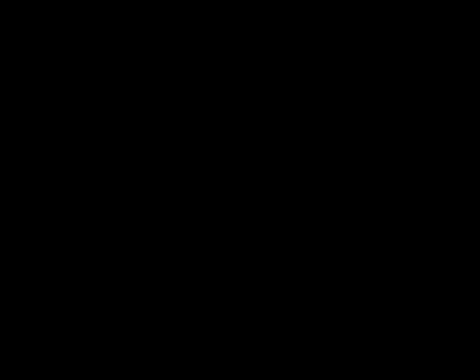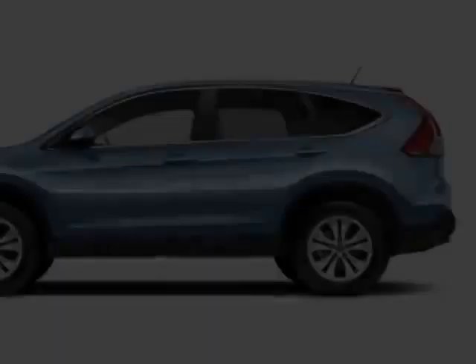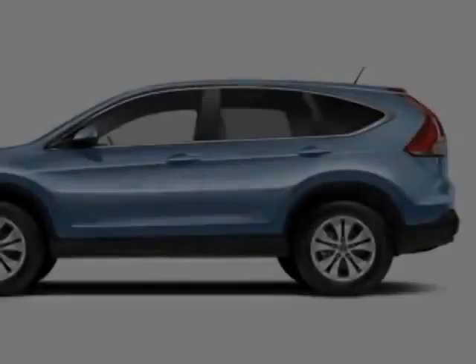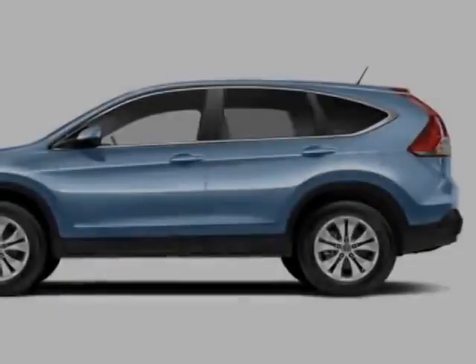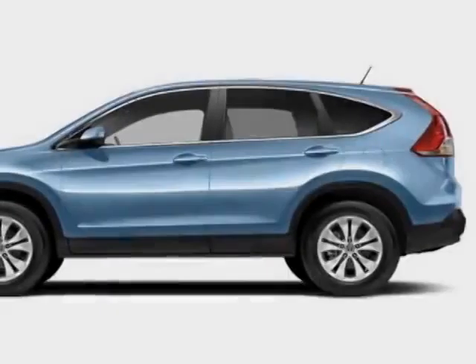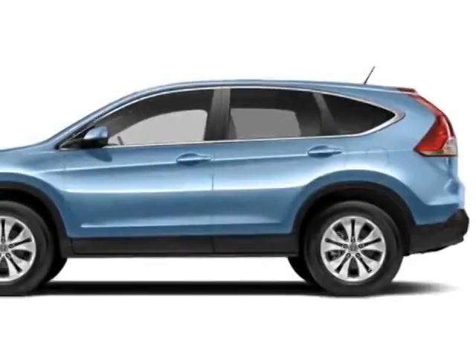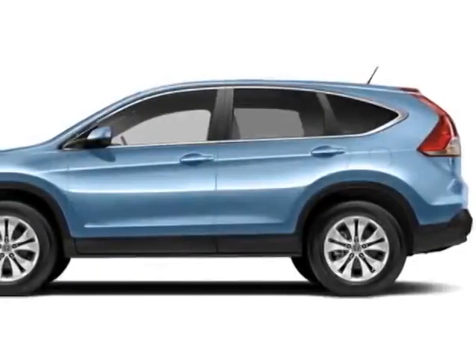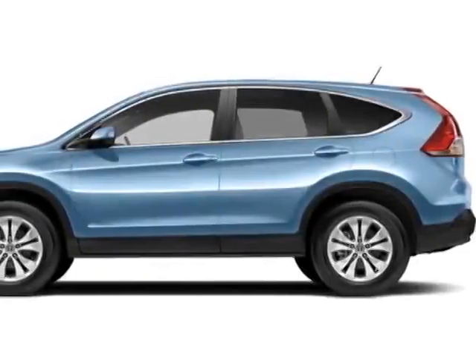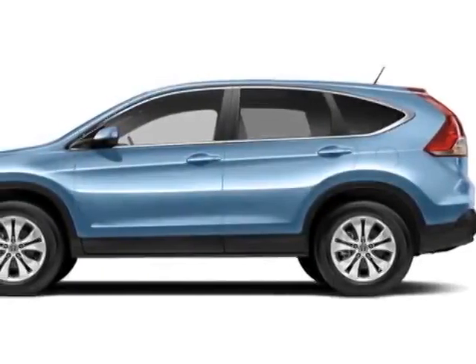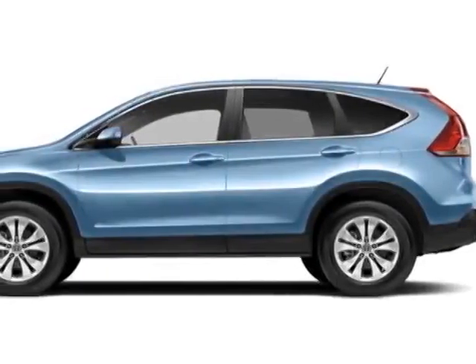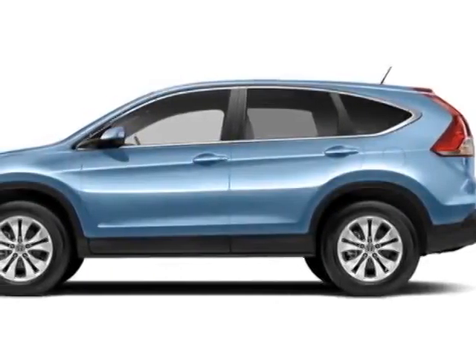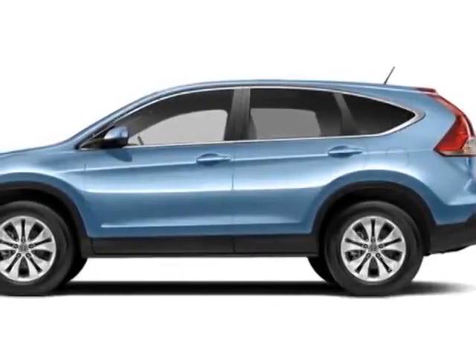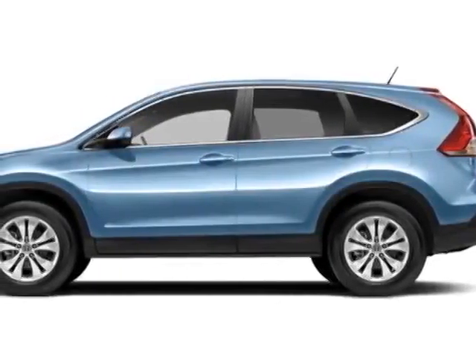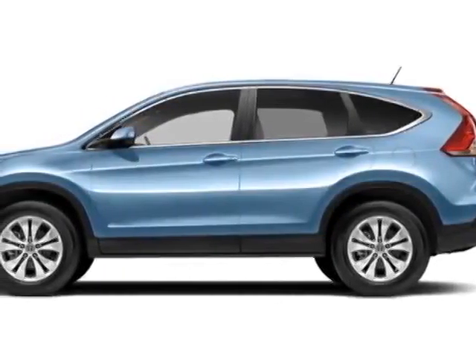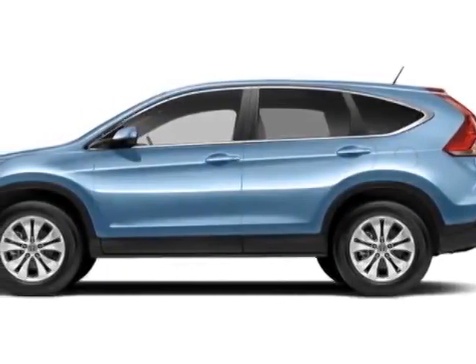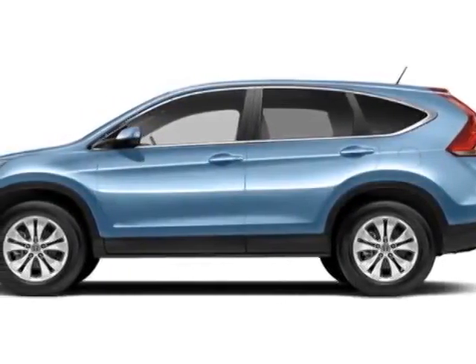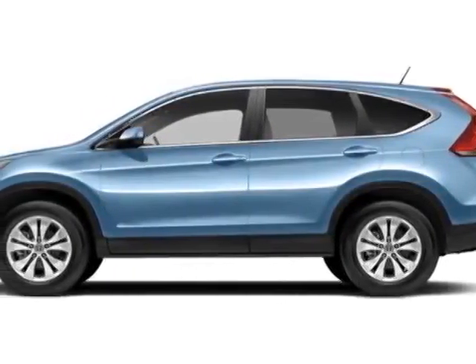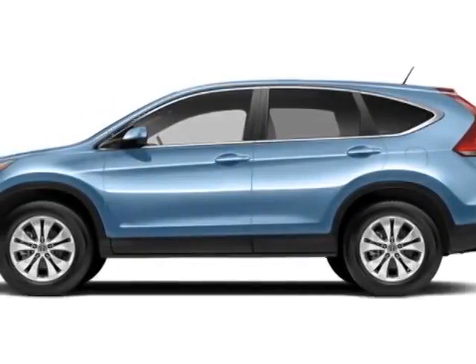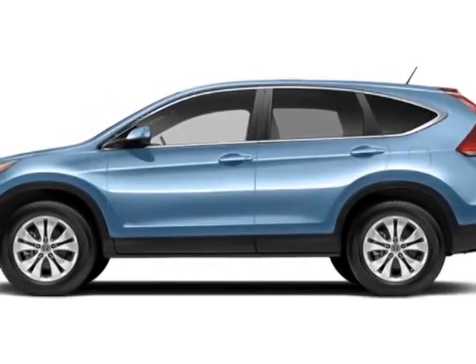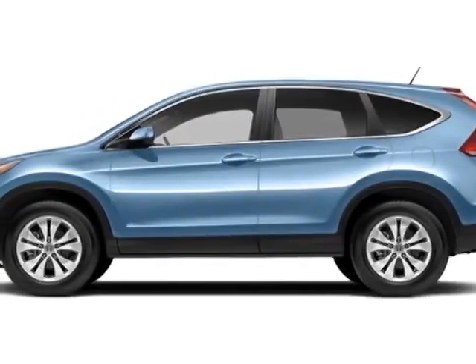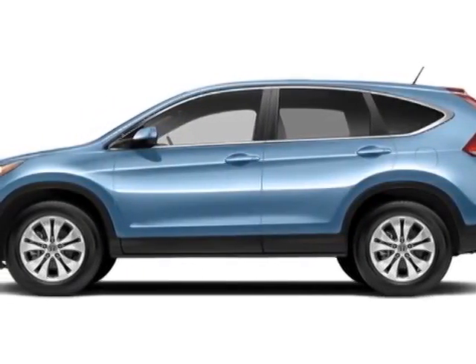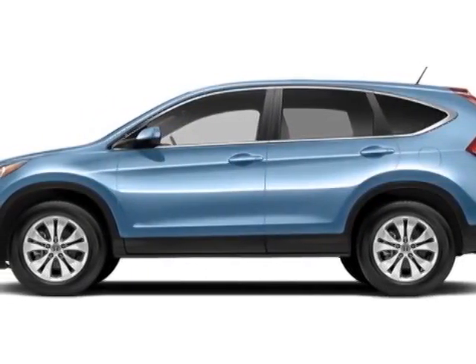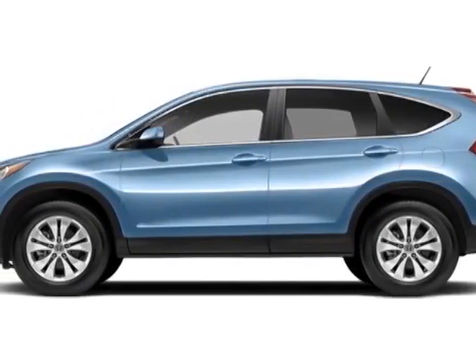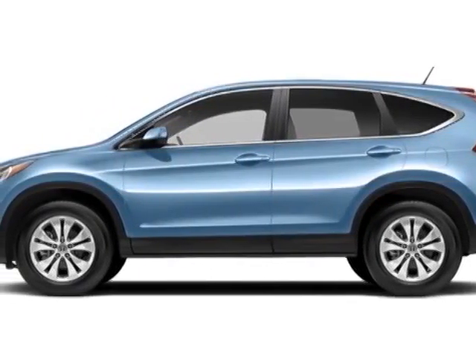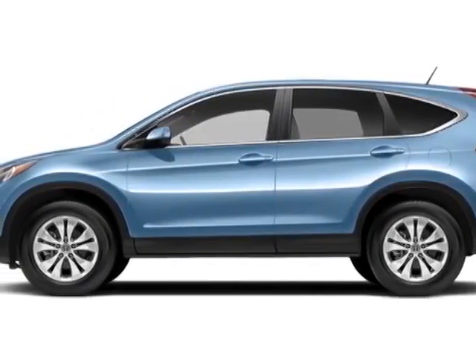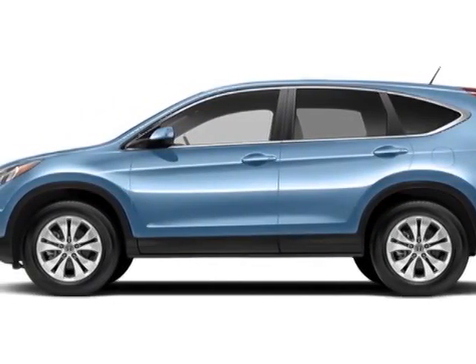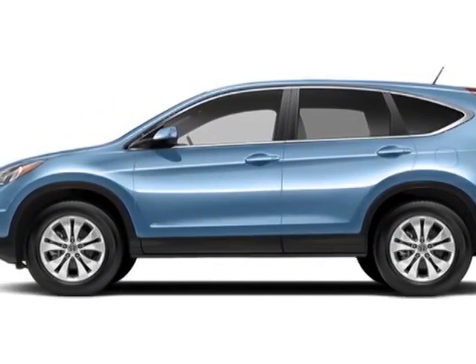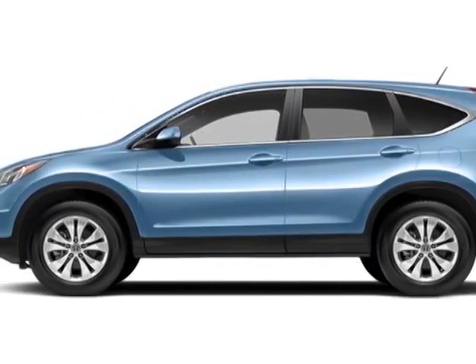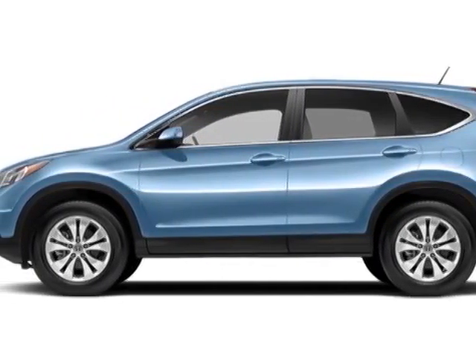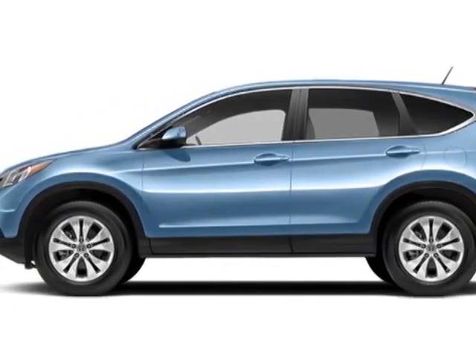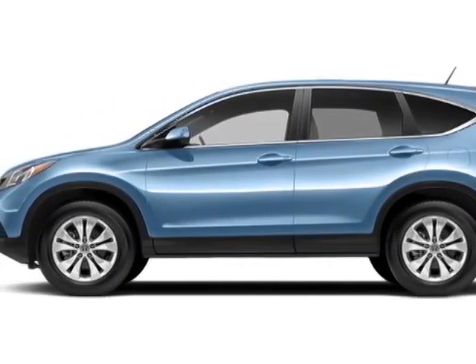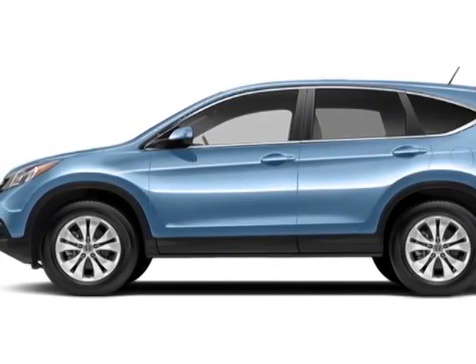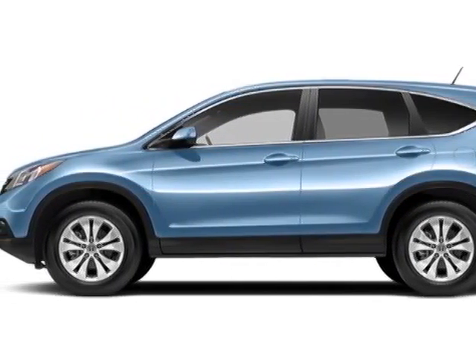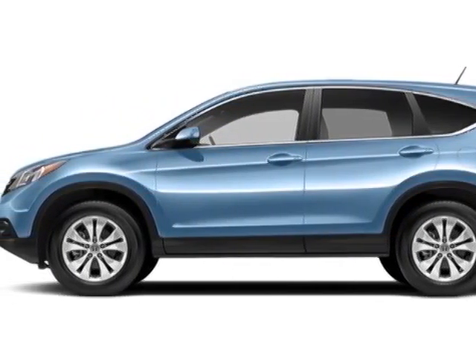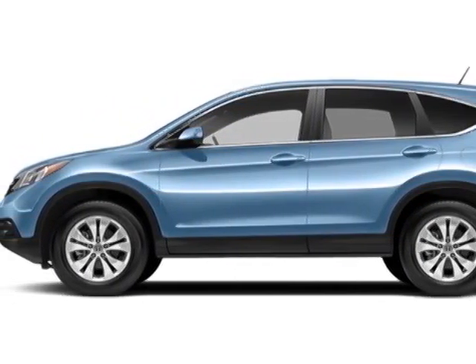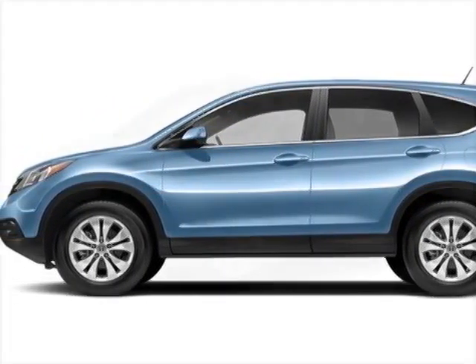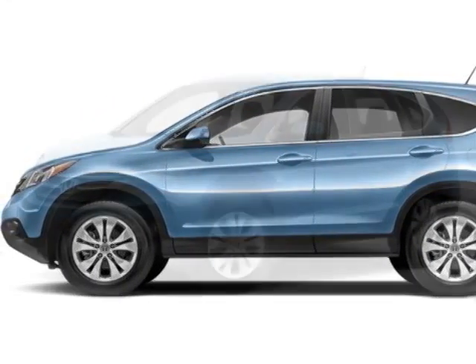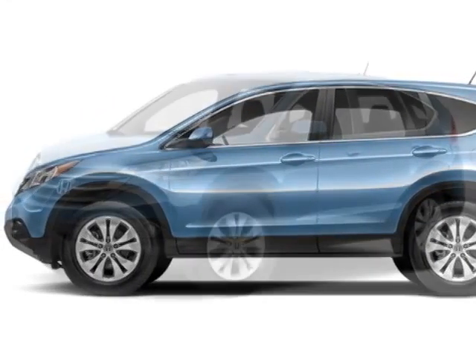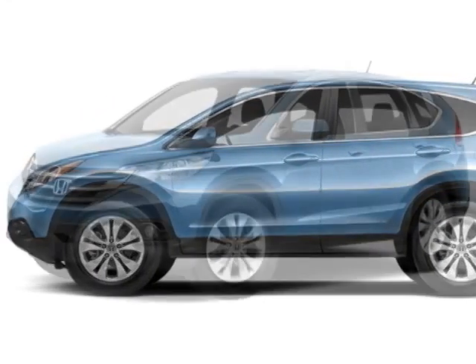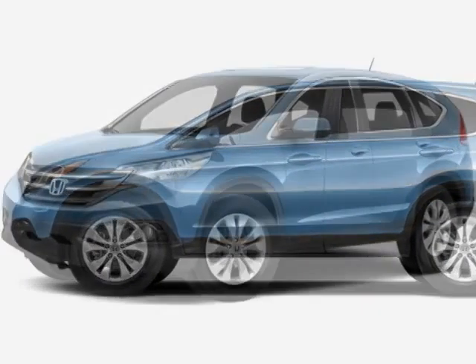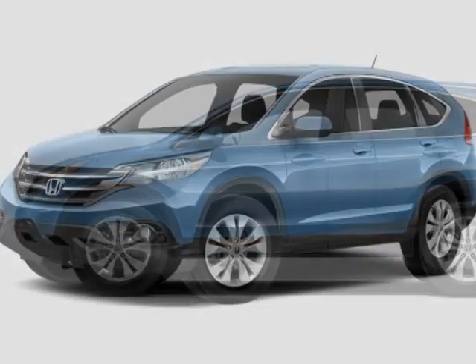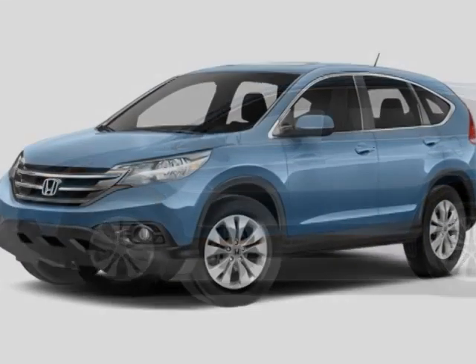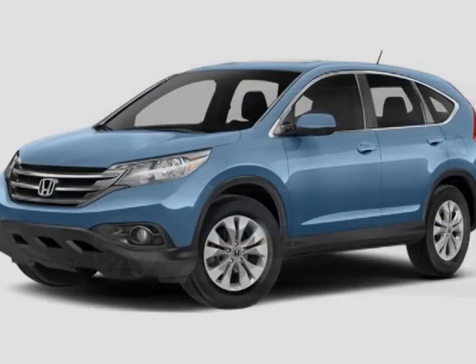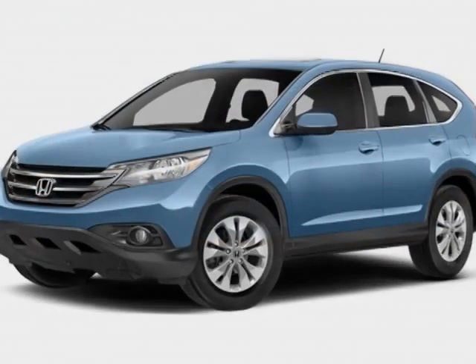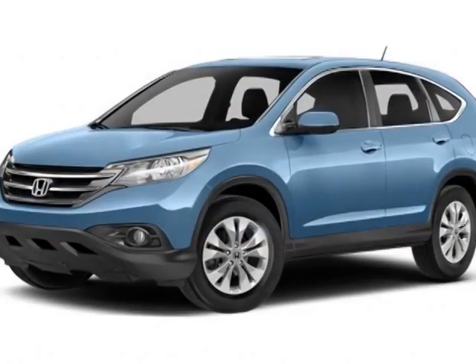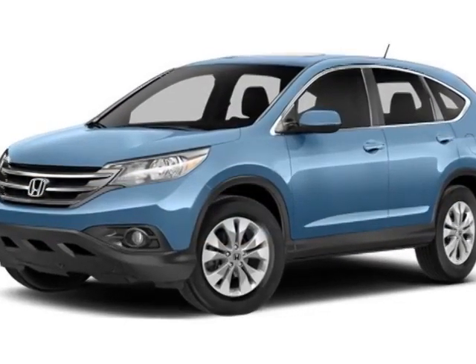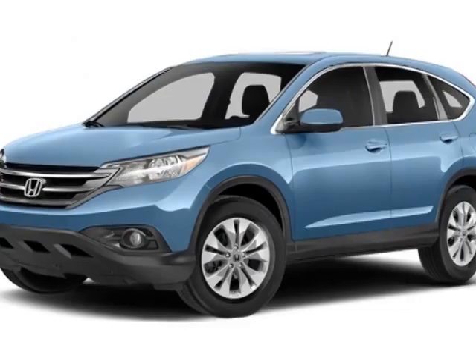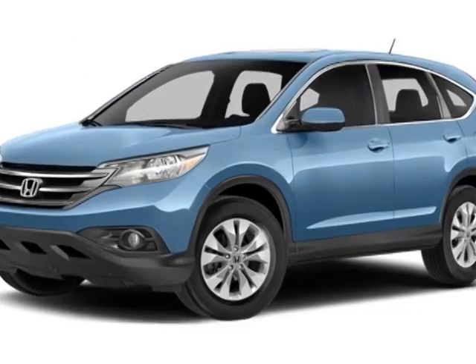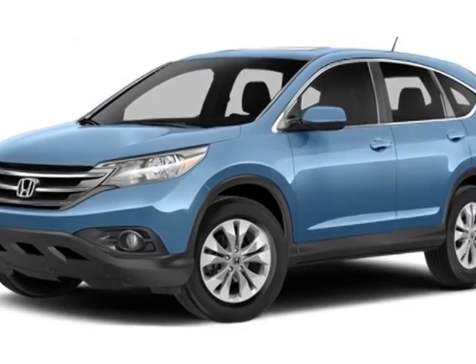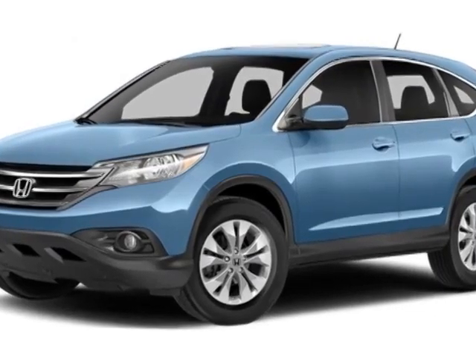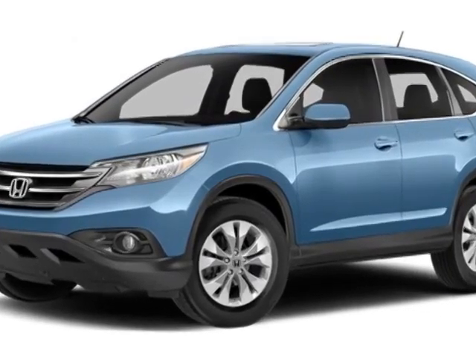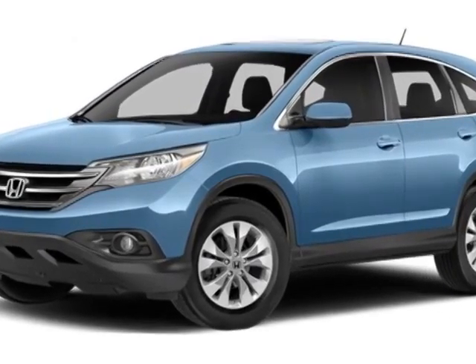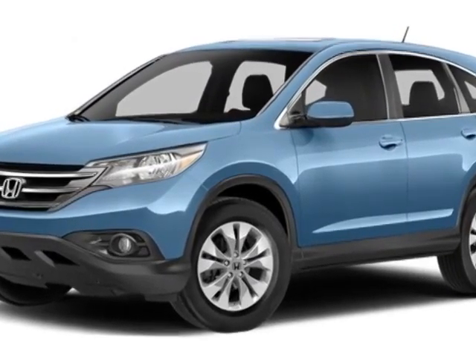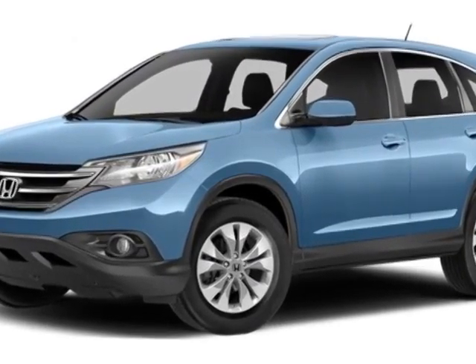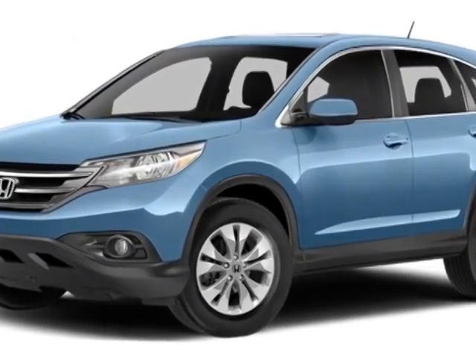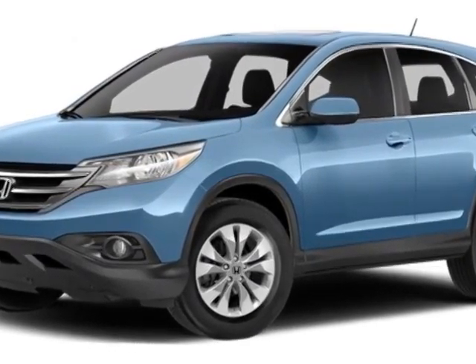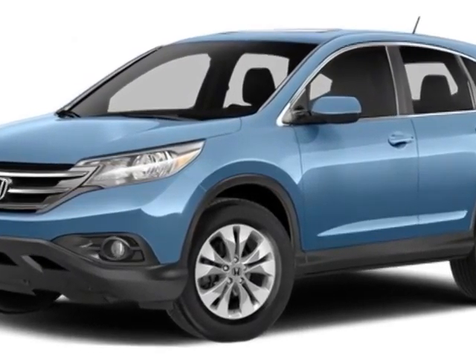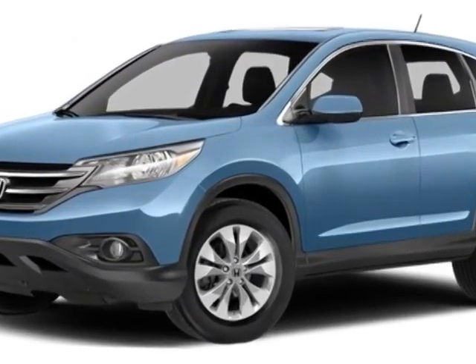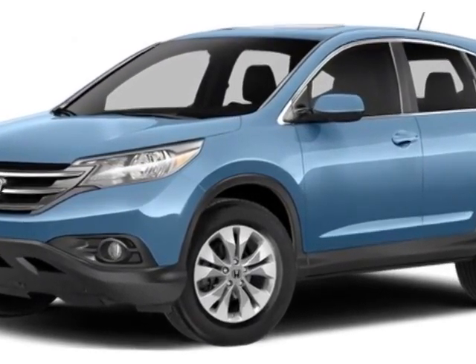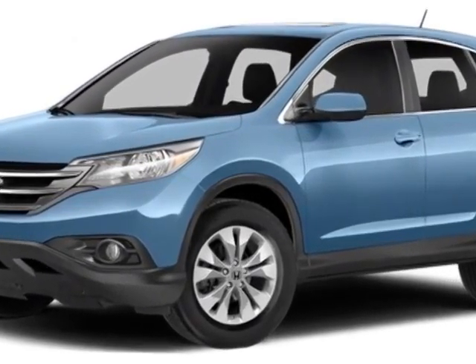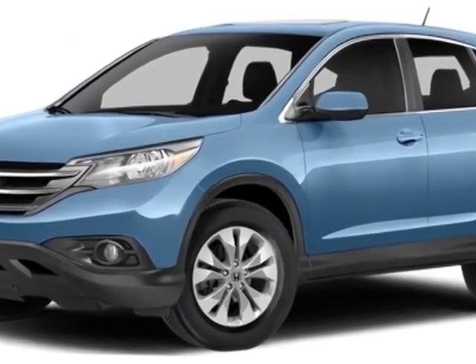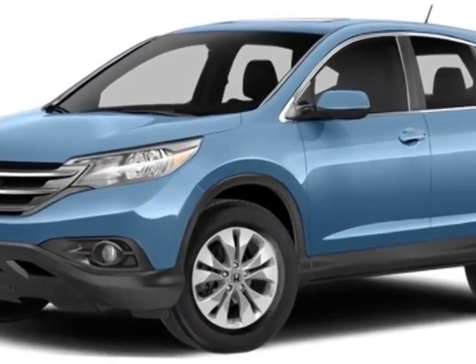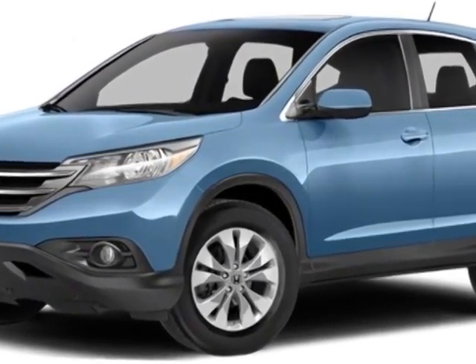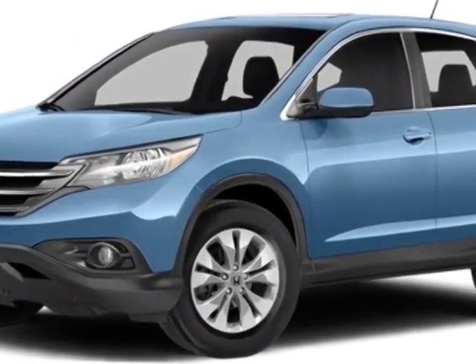Check out this new 2014 Honda CR-V. For your protection, this vehicle has a full factory warranty.